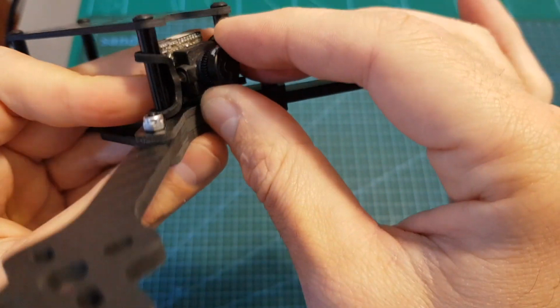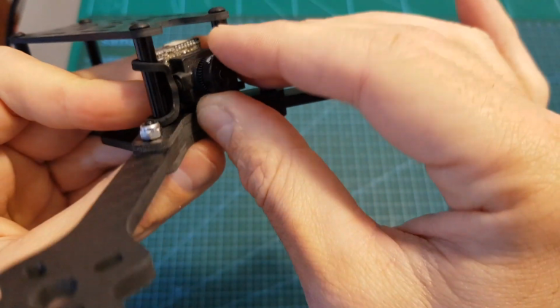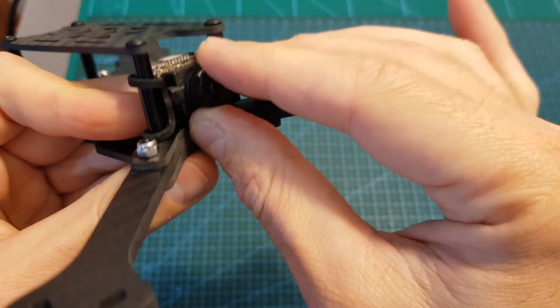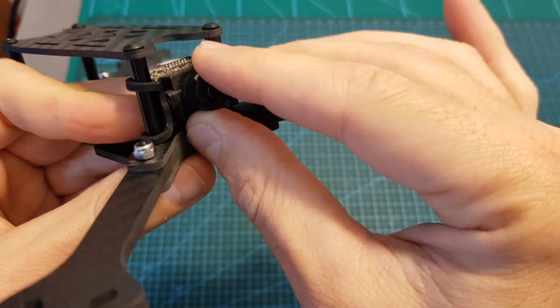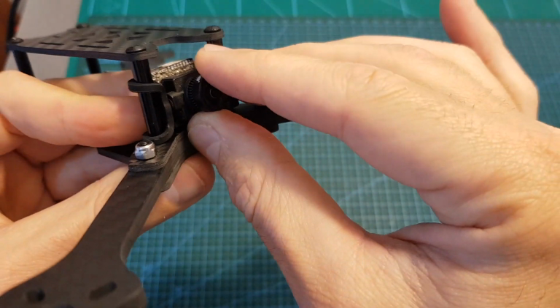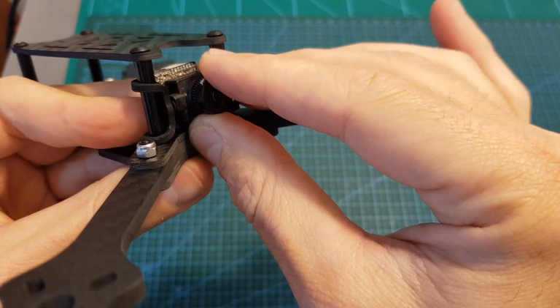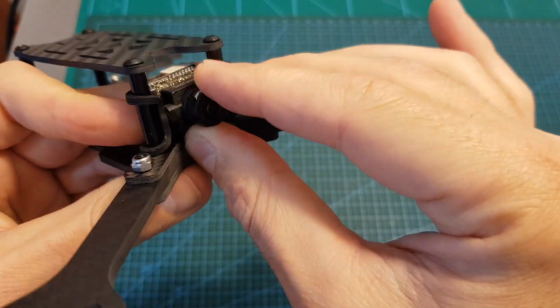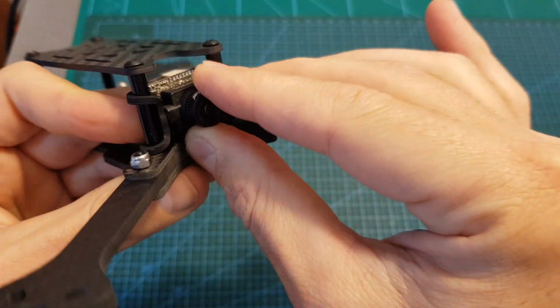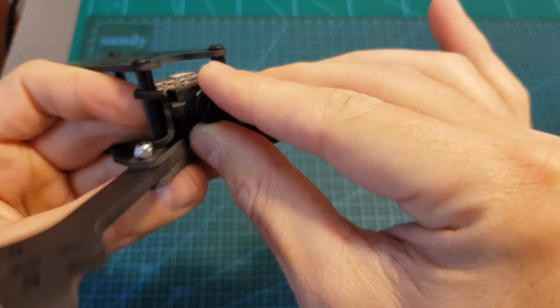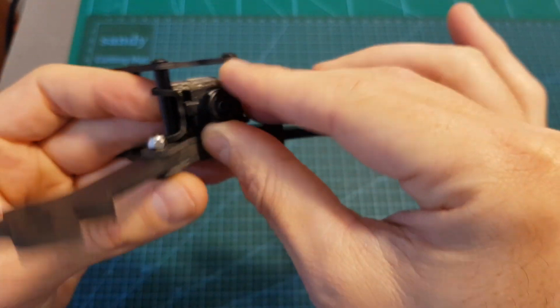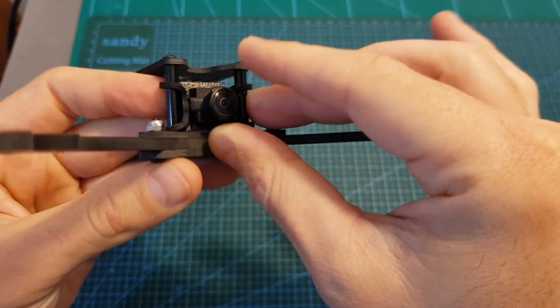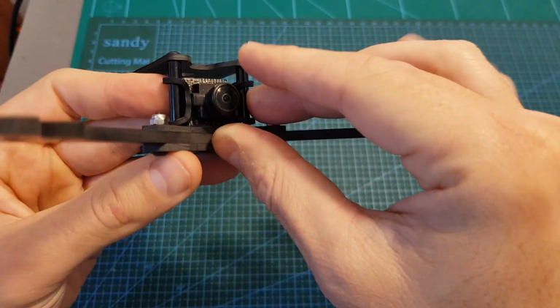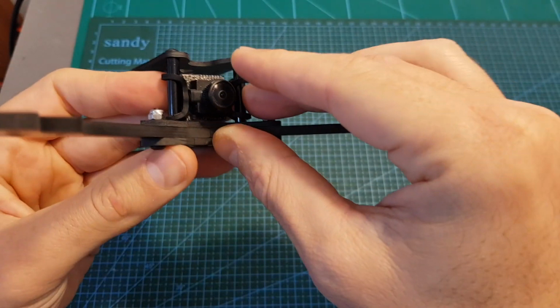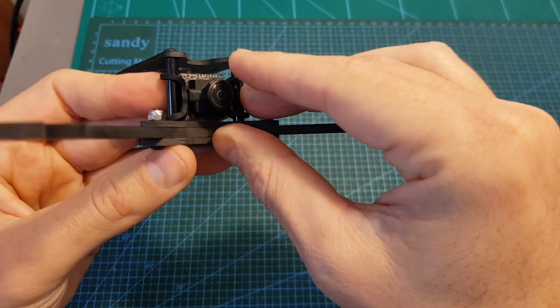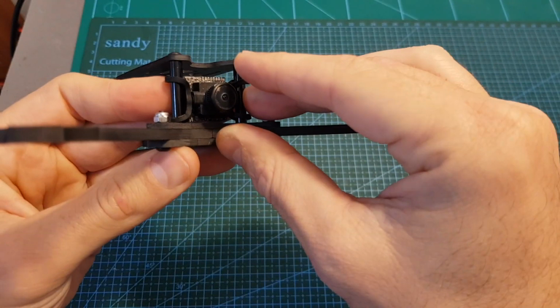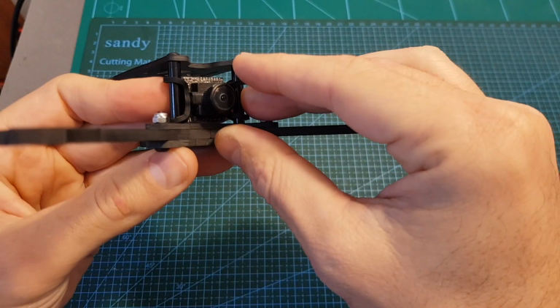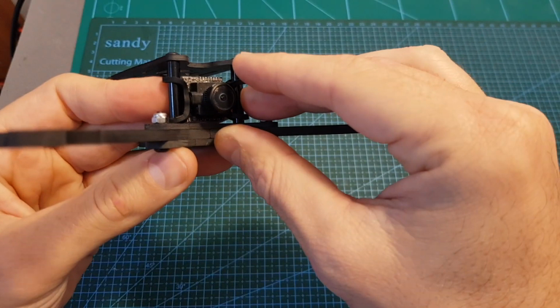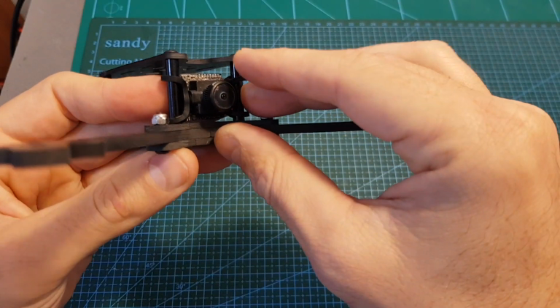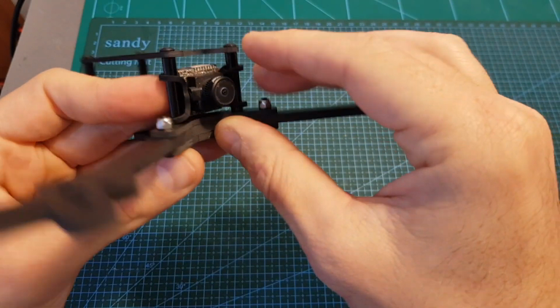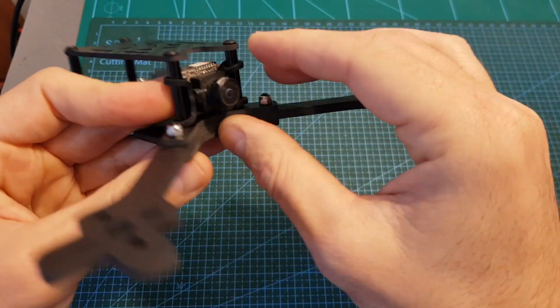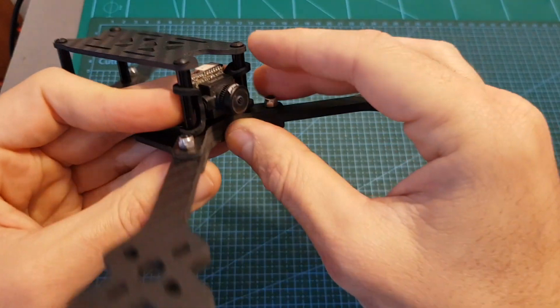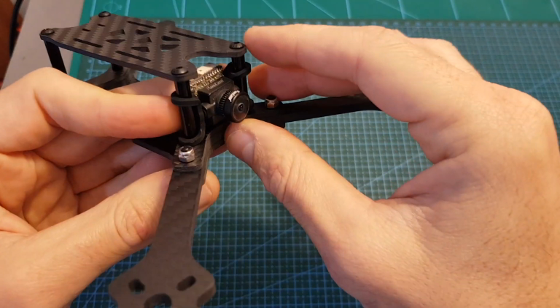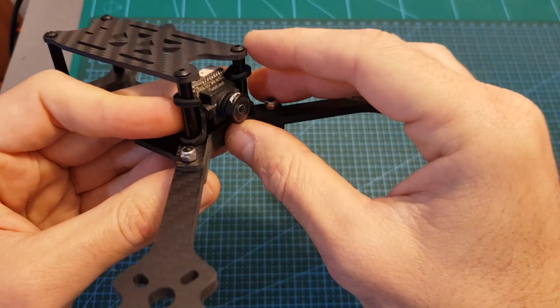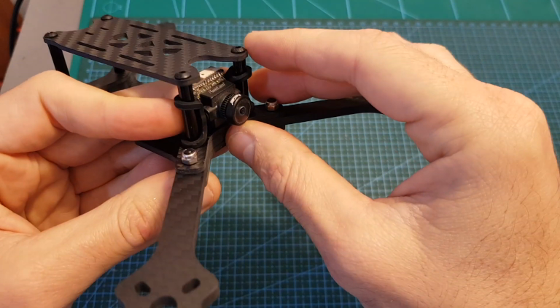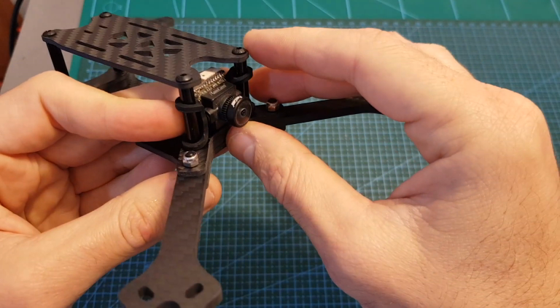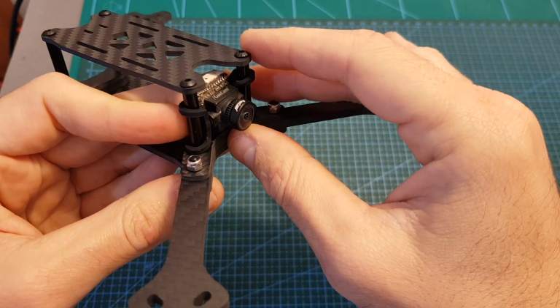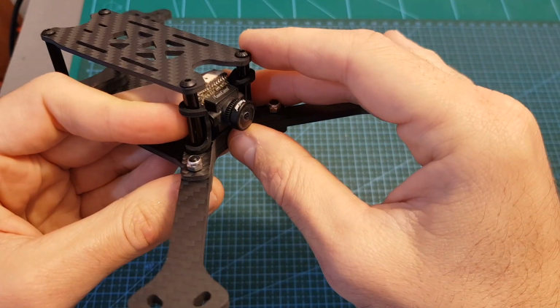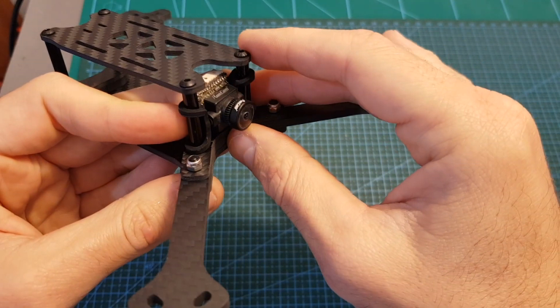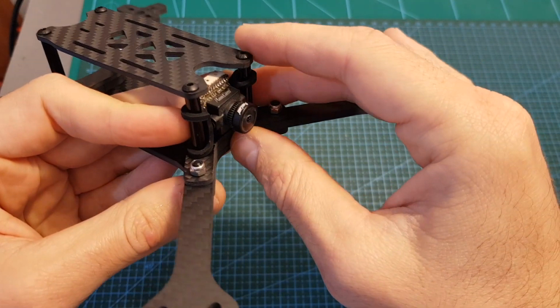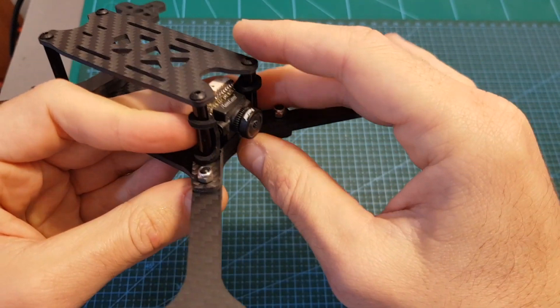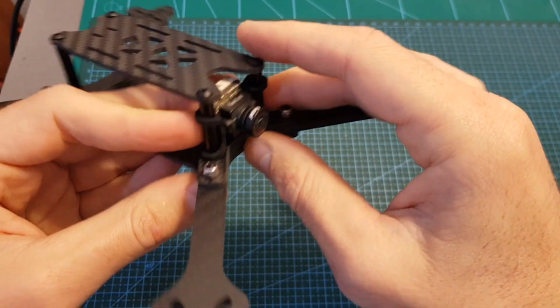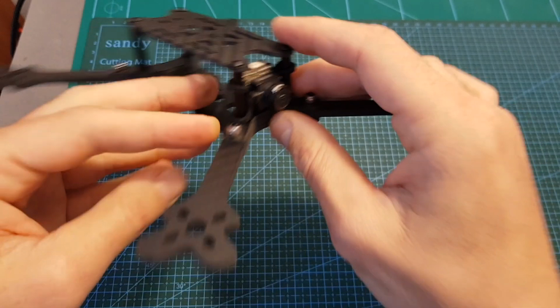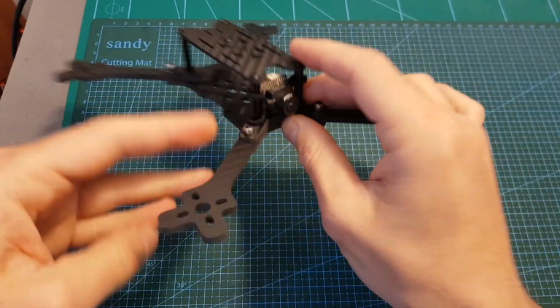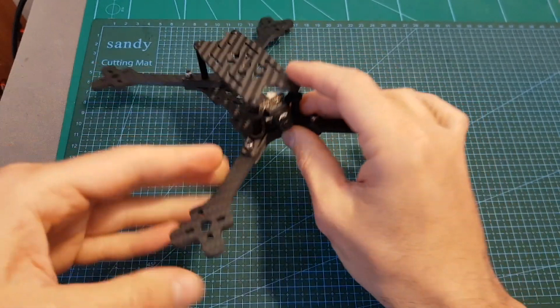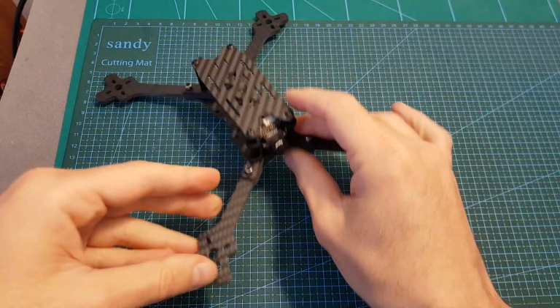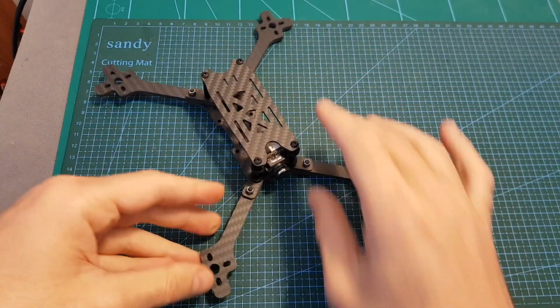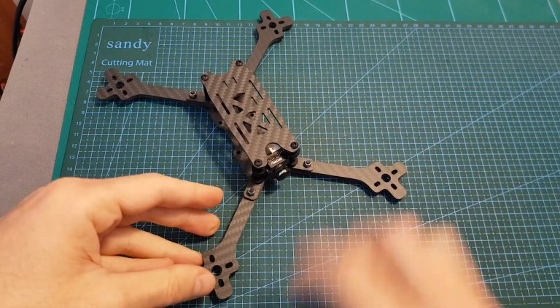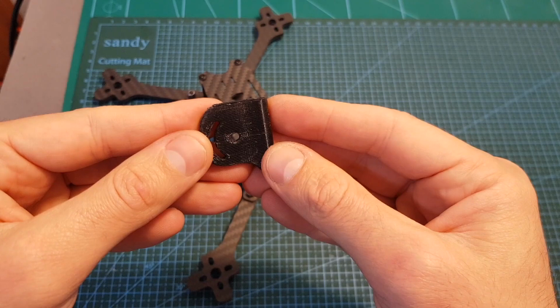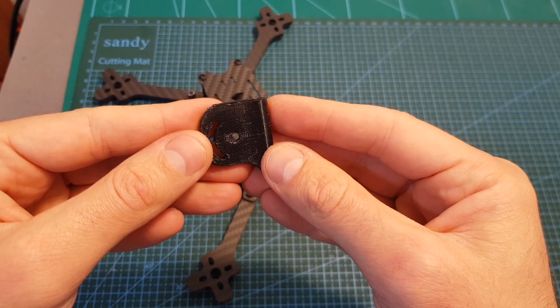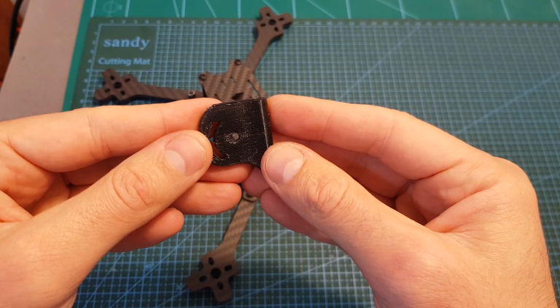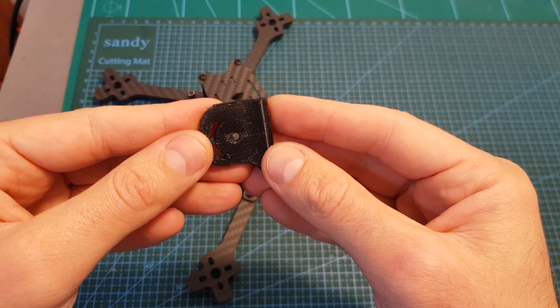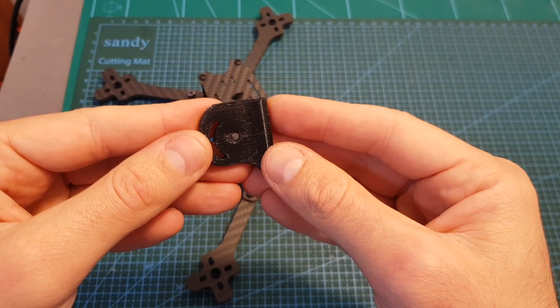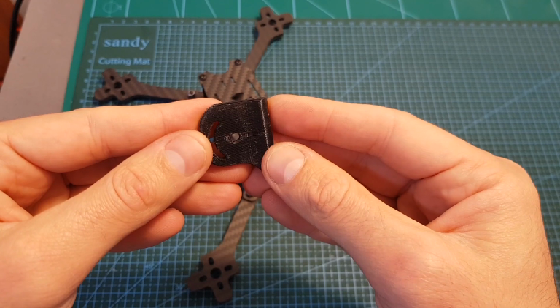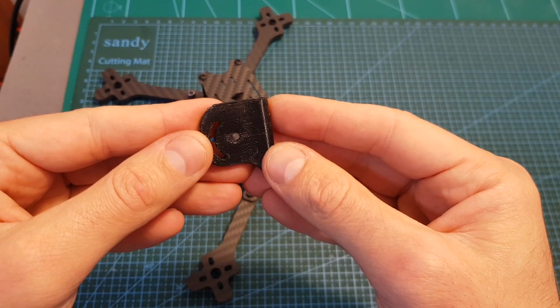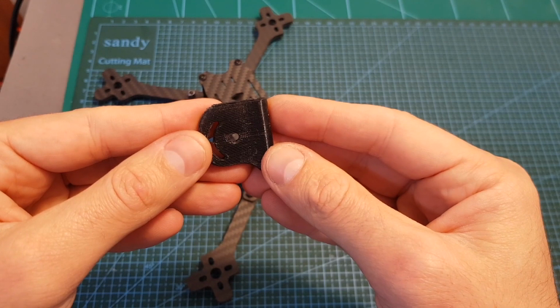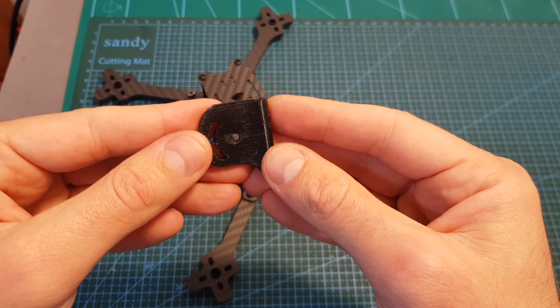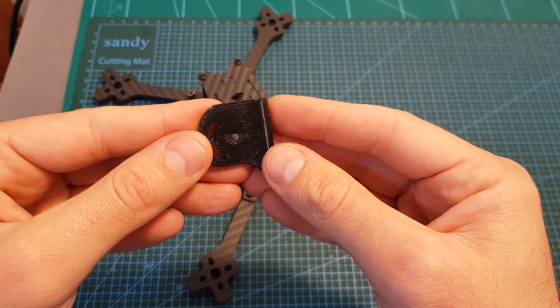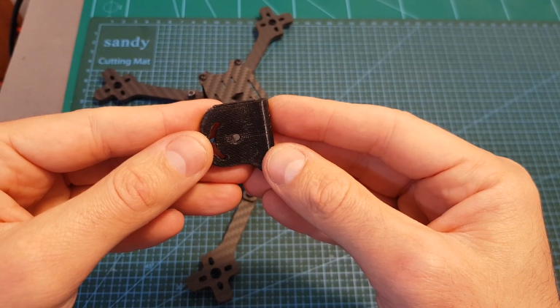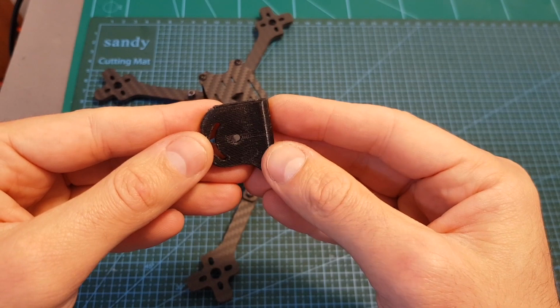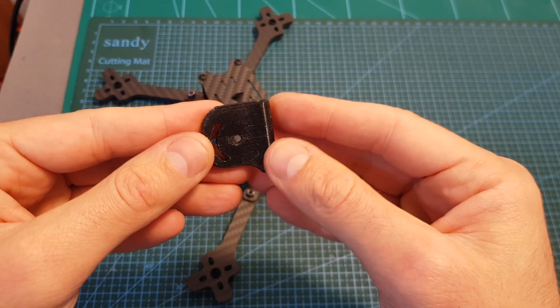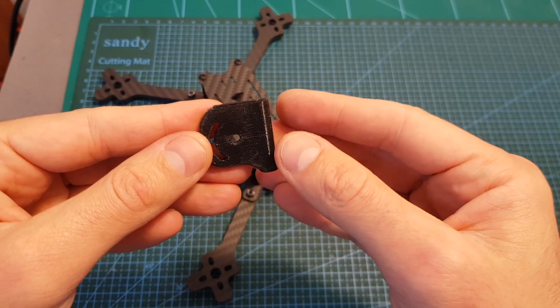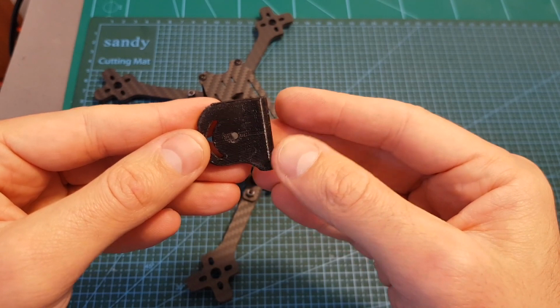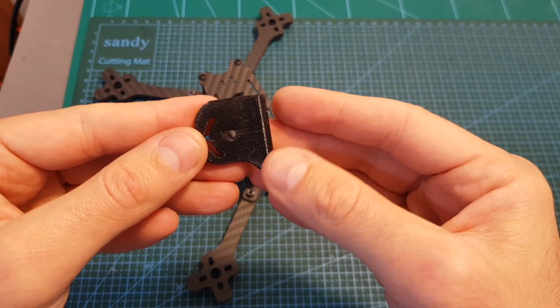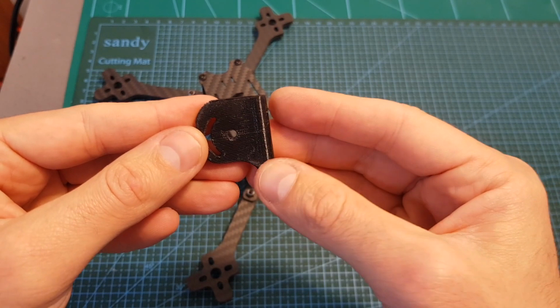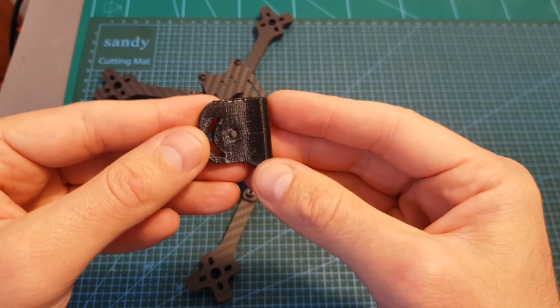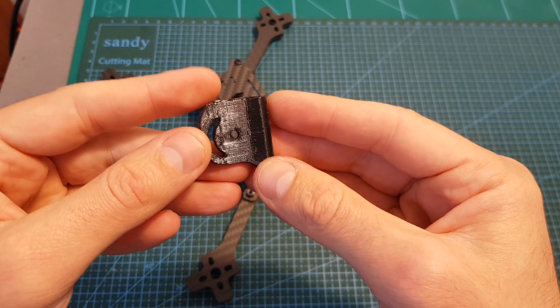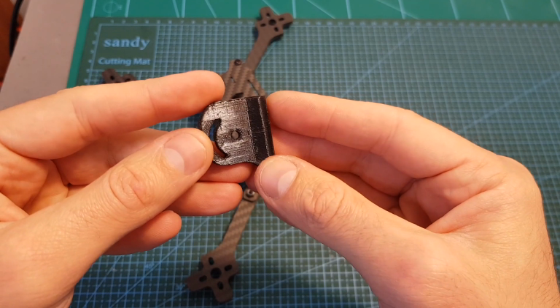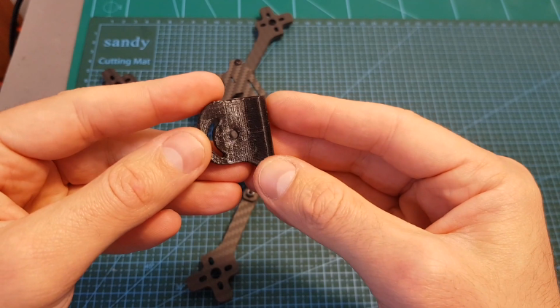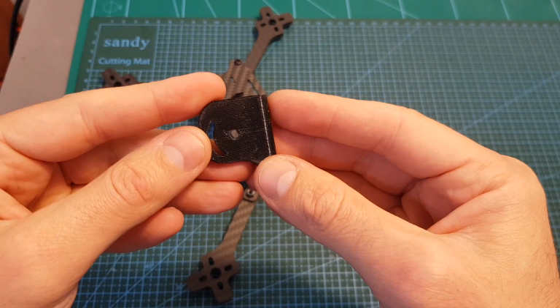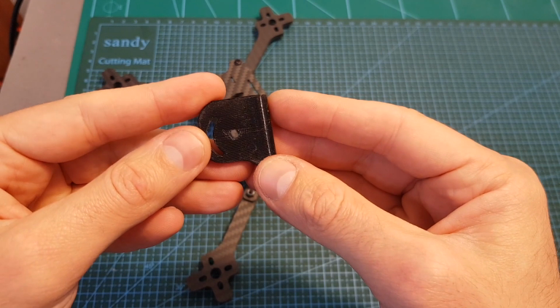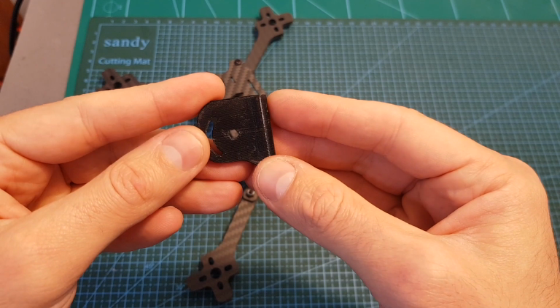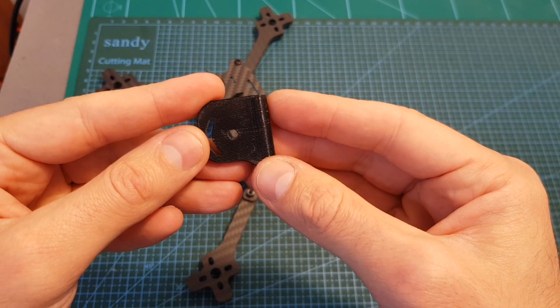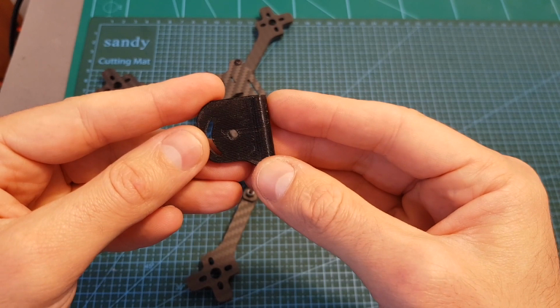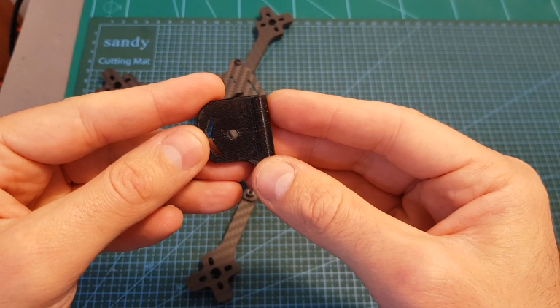And if you'd like, you can of course use 3D printed TPU parts, which will allow you to use bigger FPV cameras.